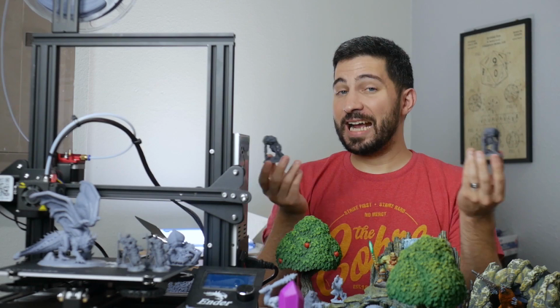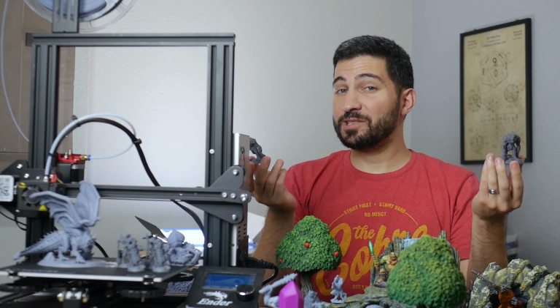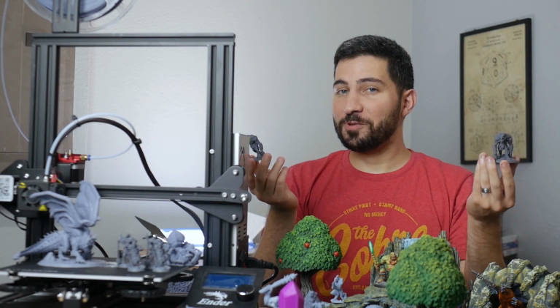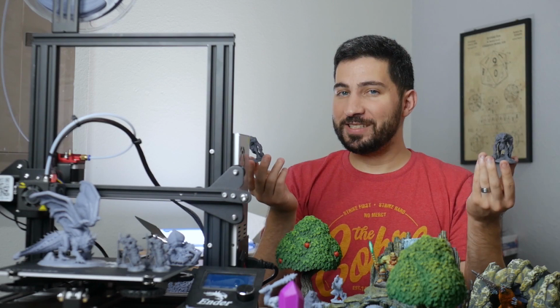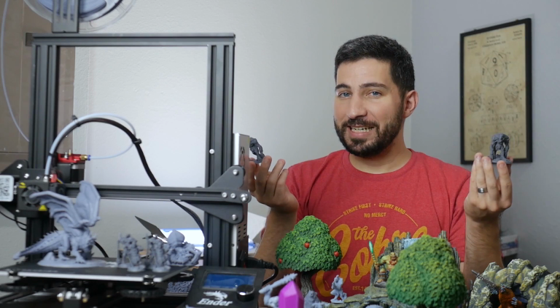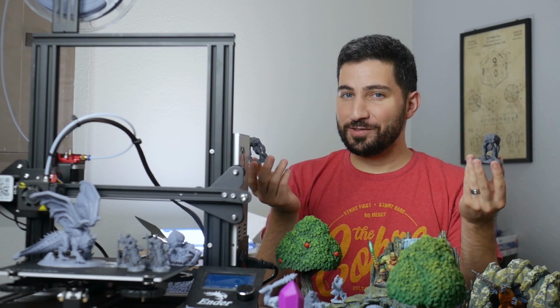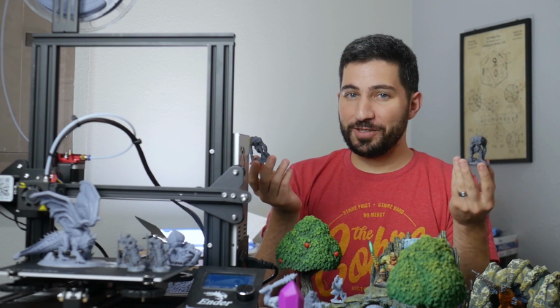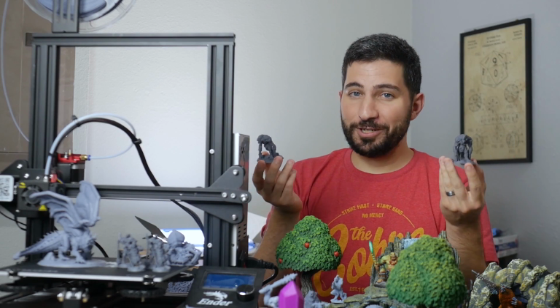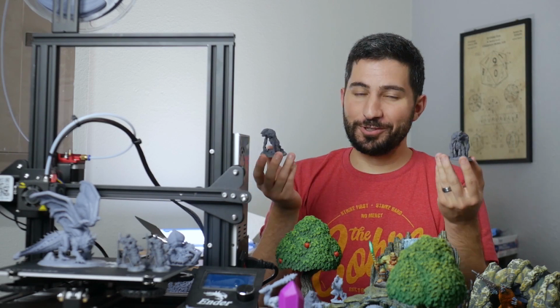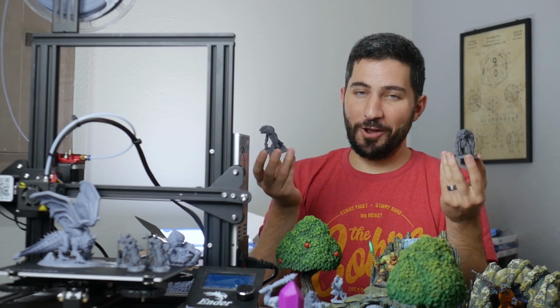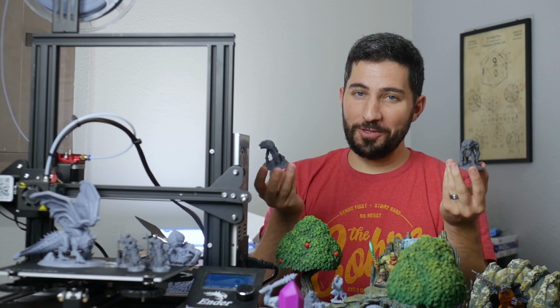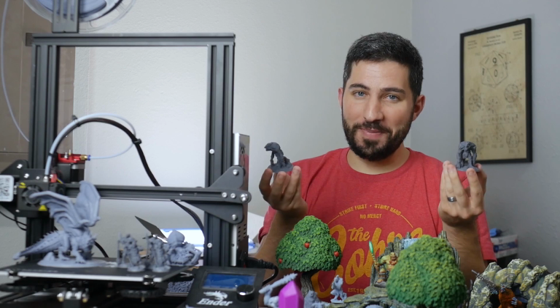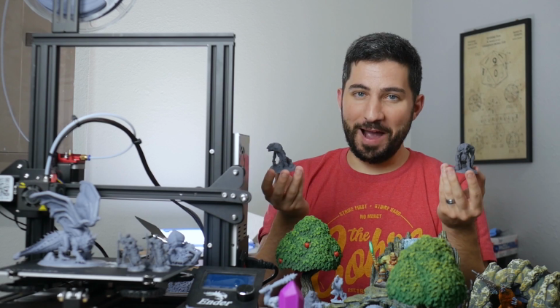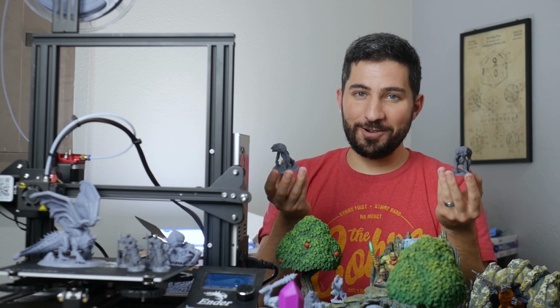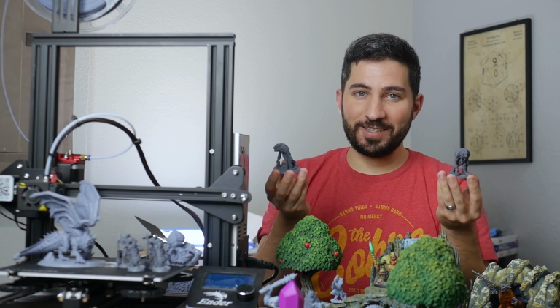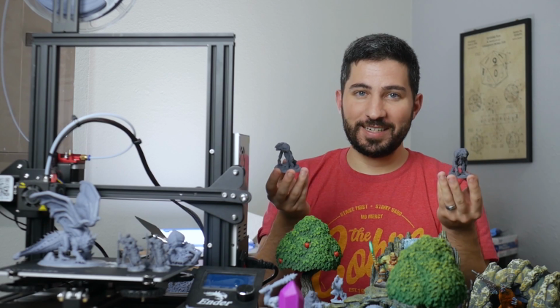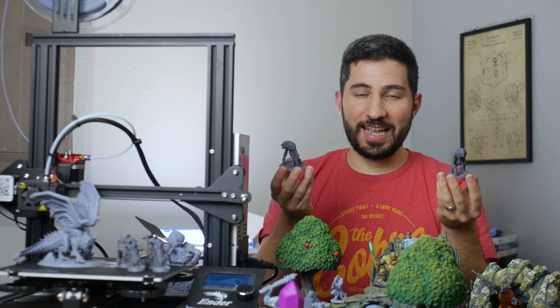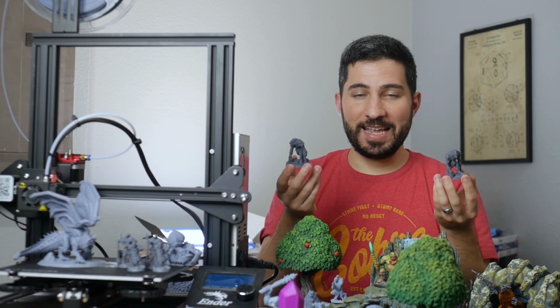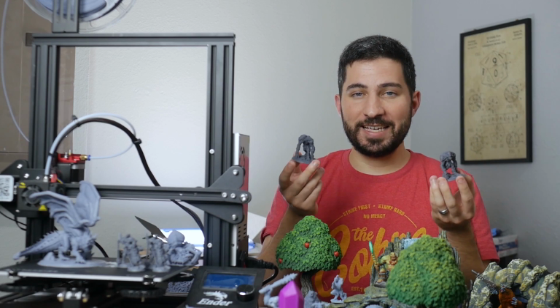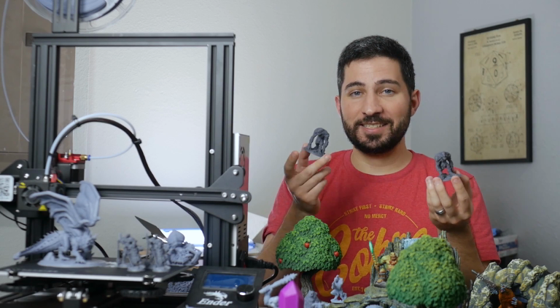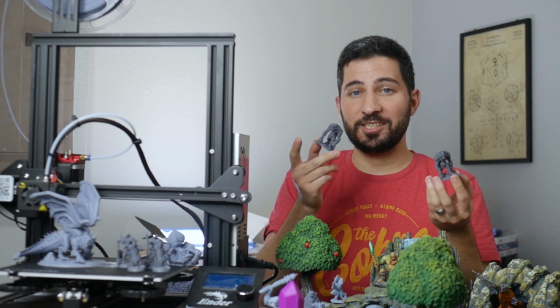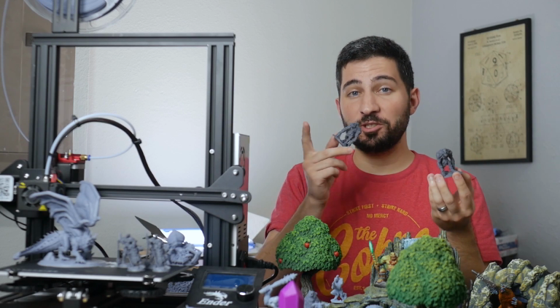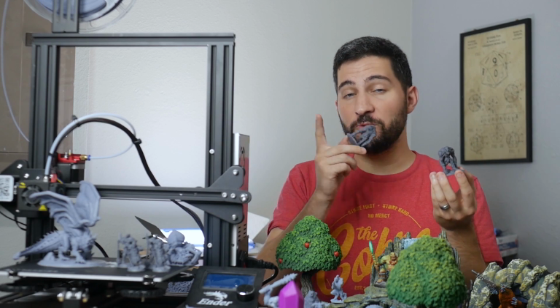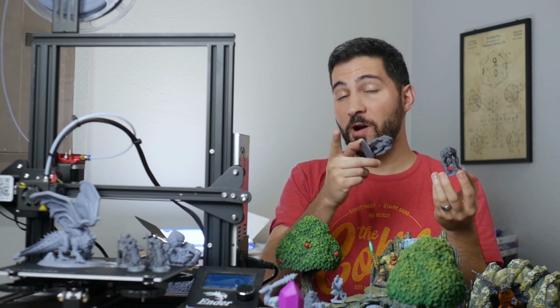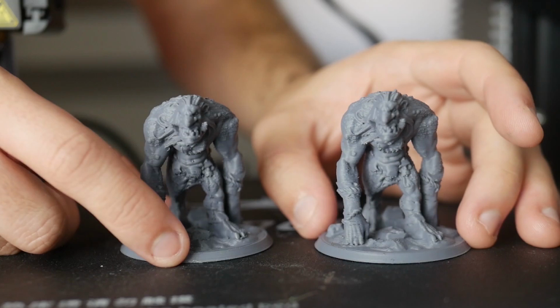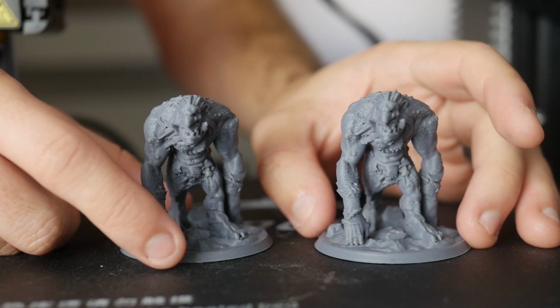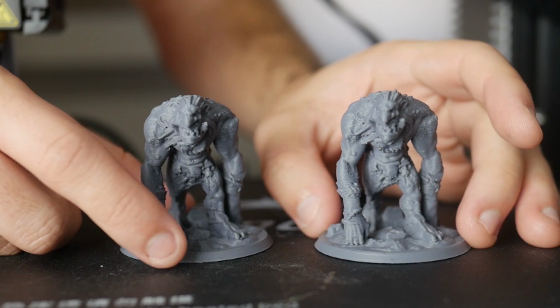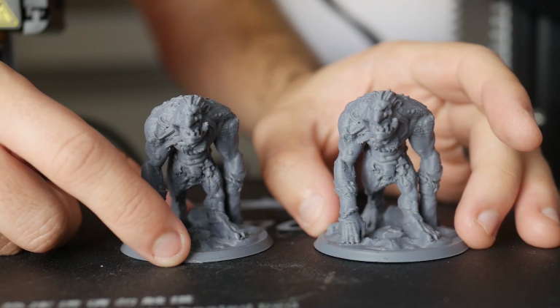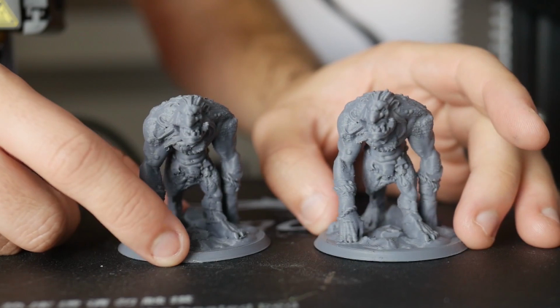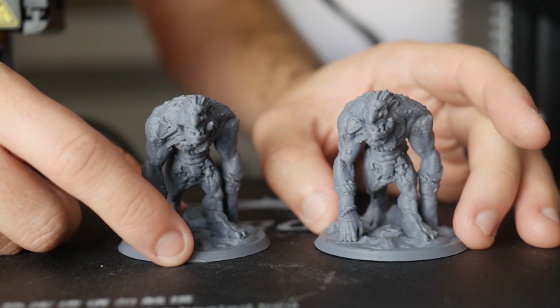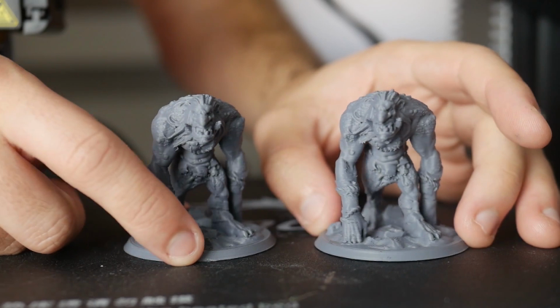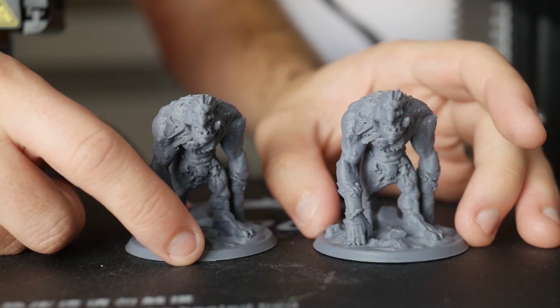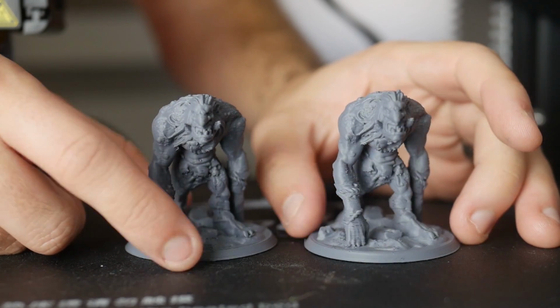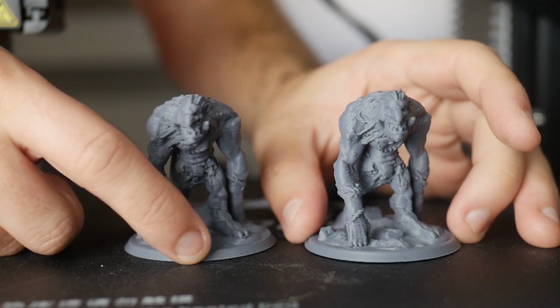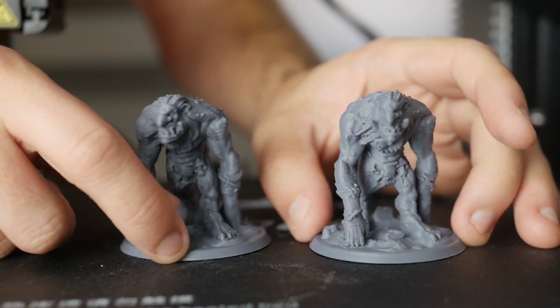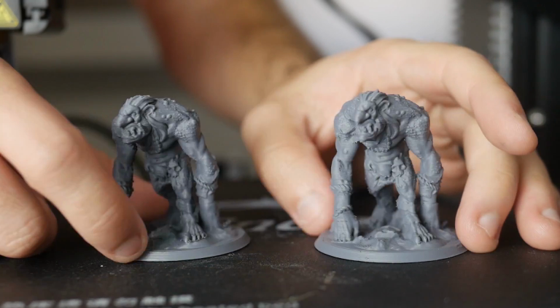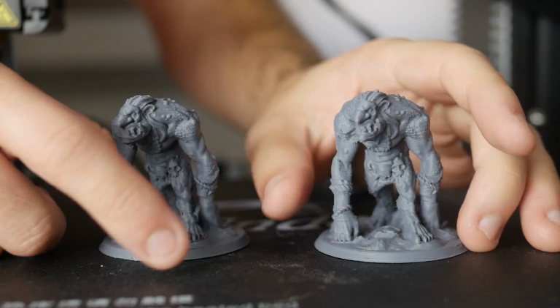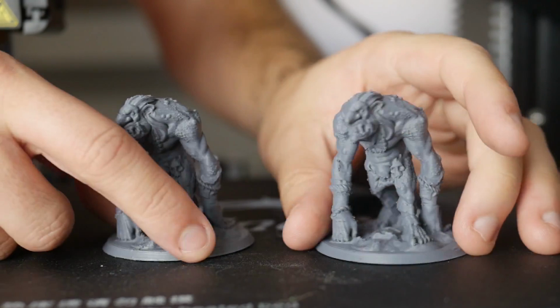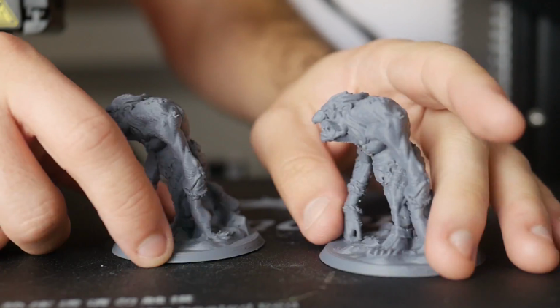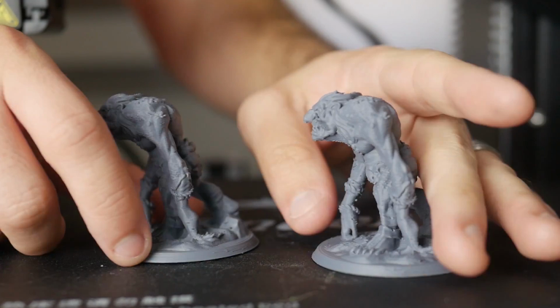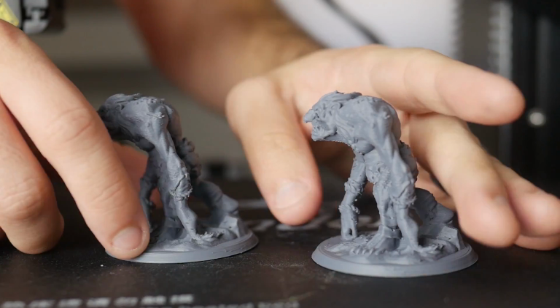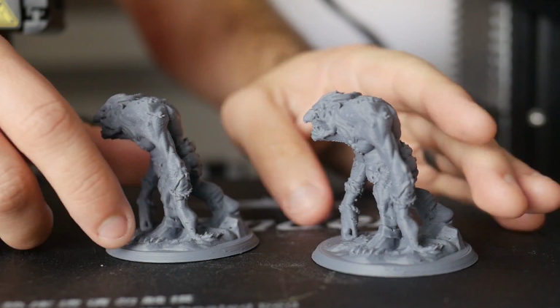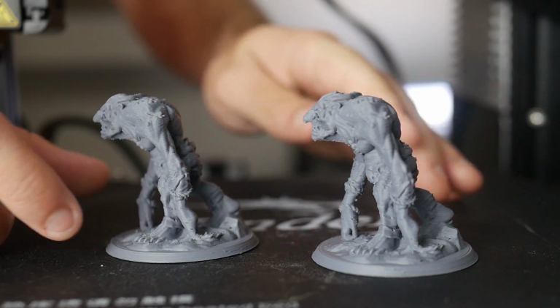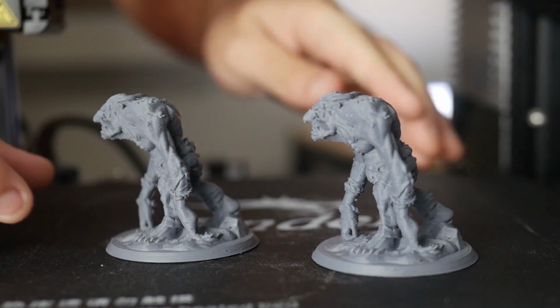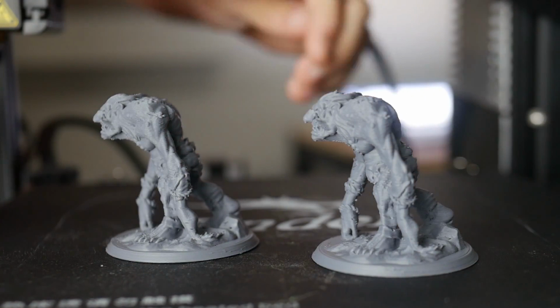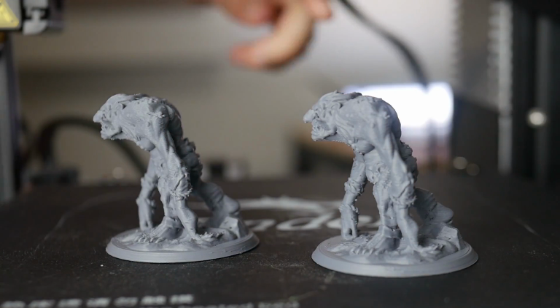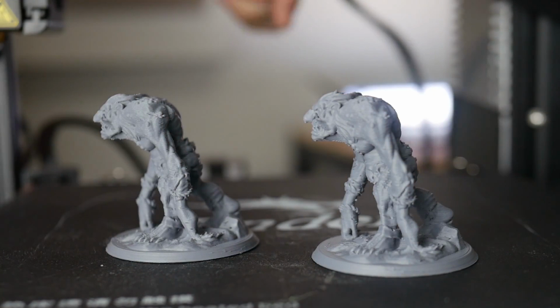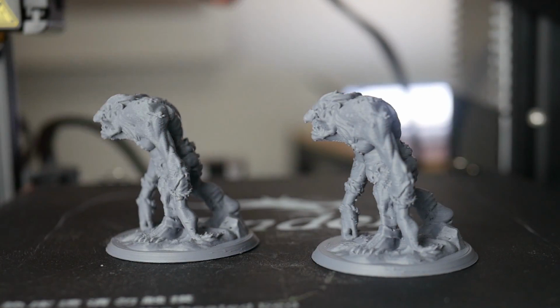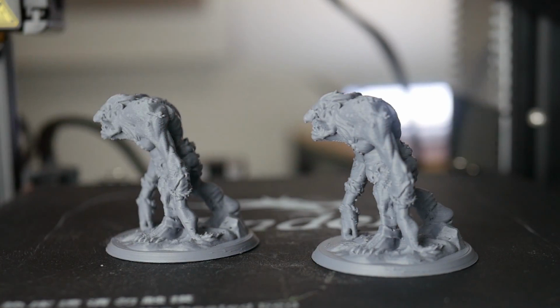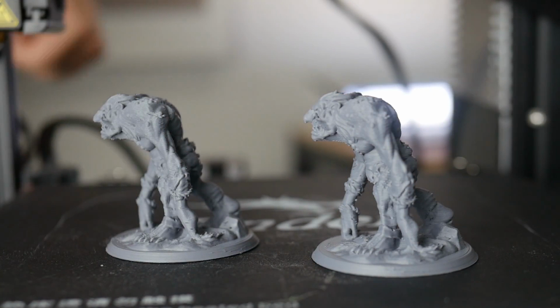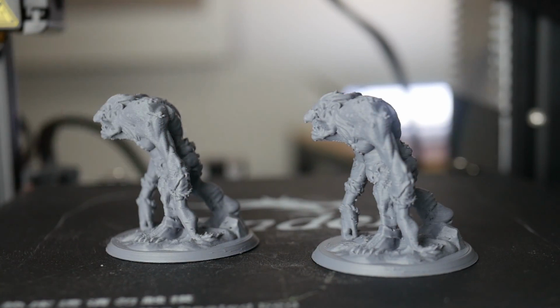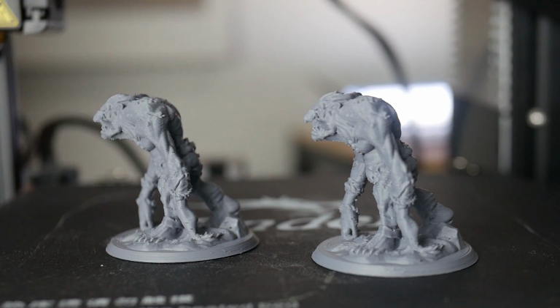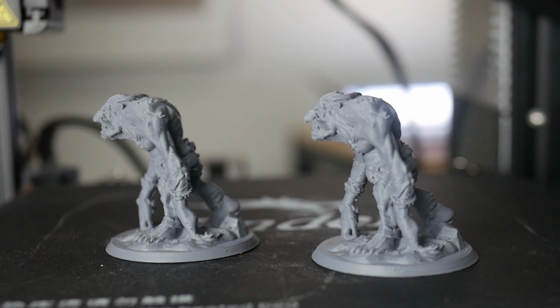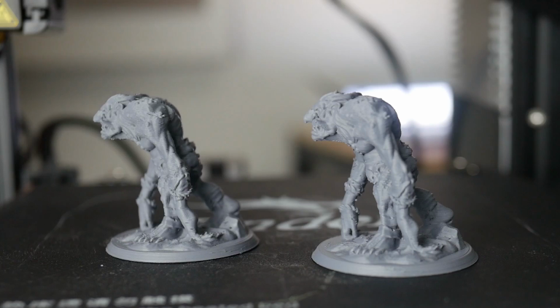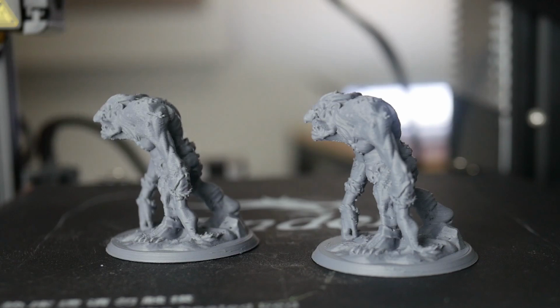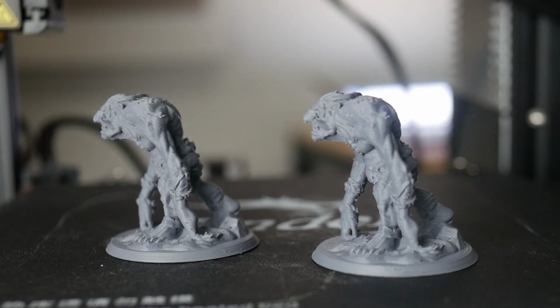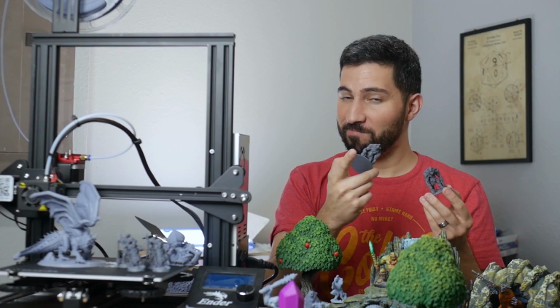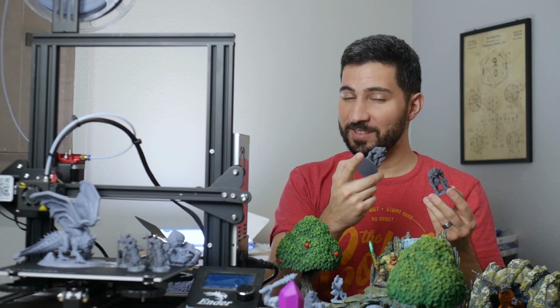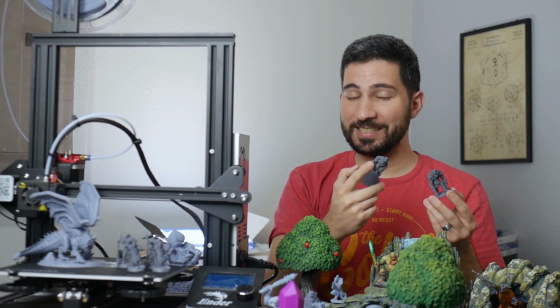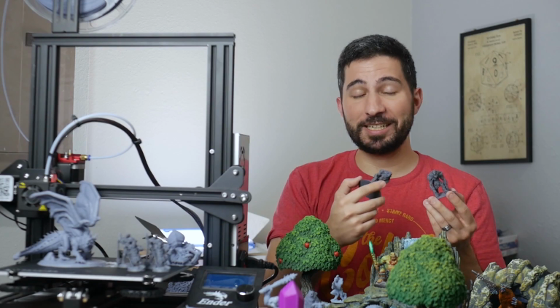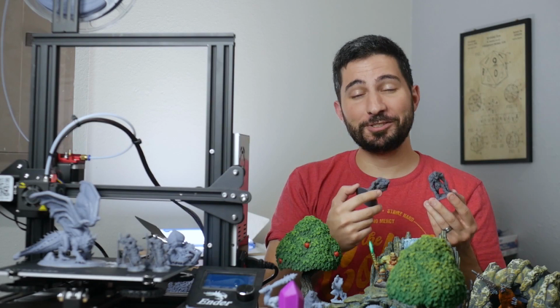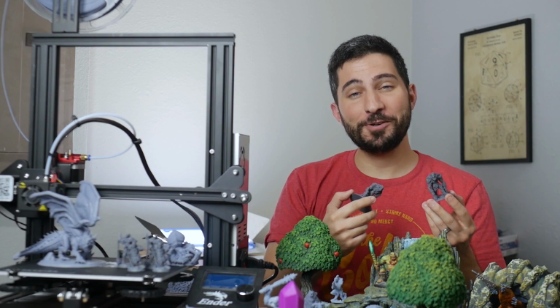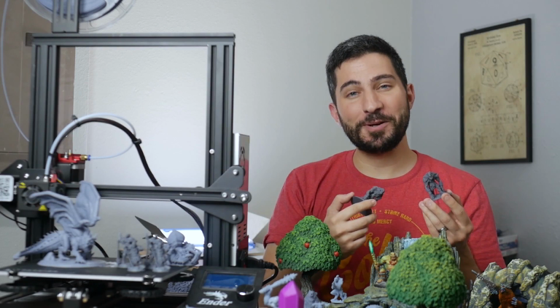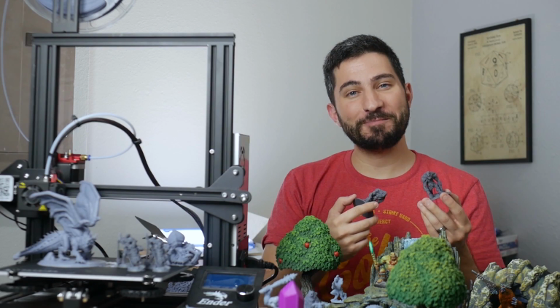That's what today's video is all about, and you'll want to stay tuned. I think some results might surprise you. So, let's get to it.